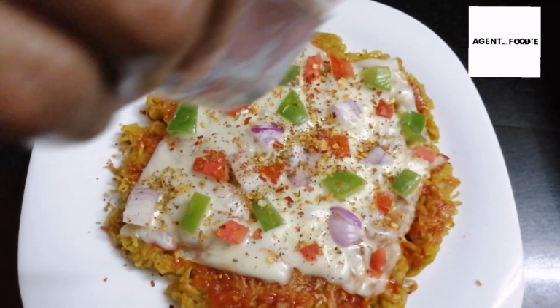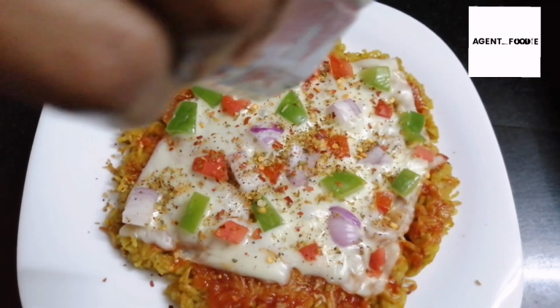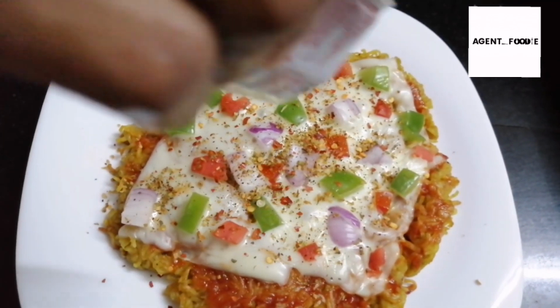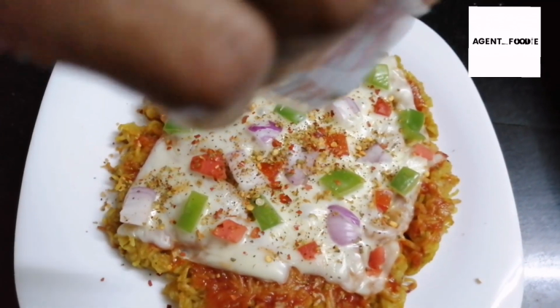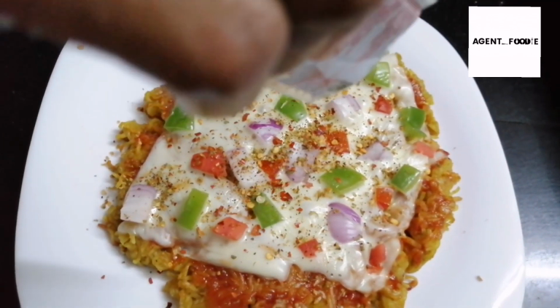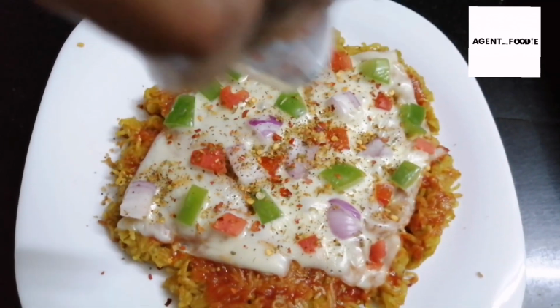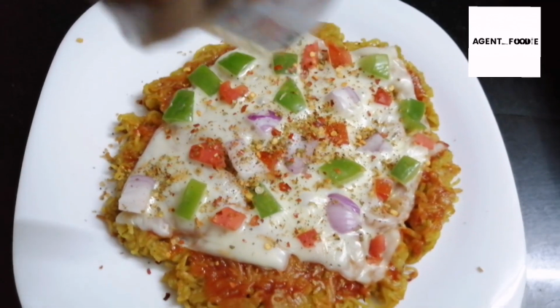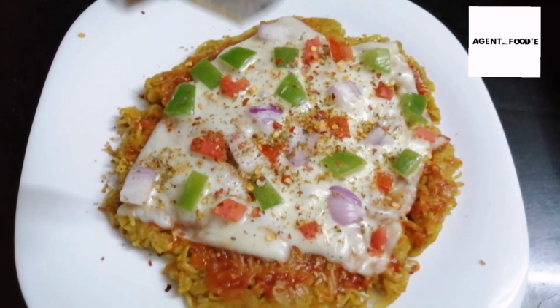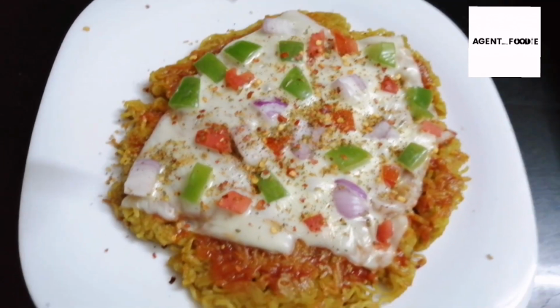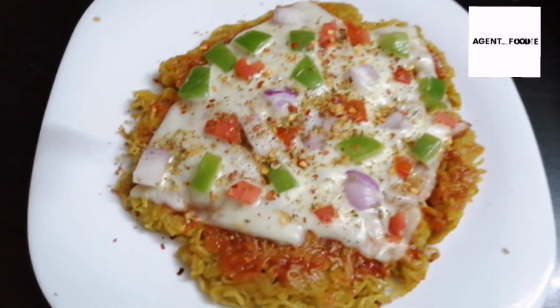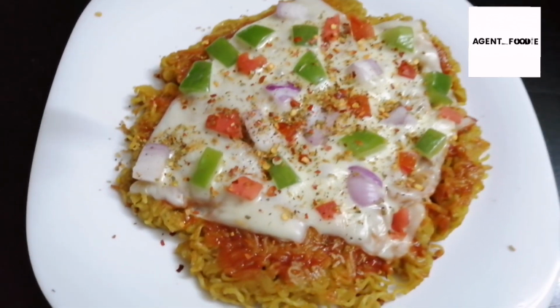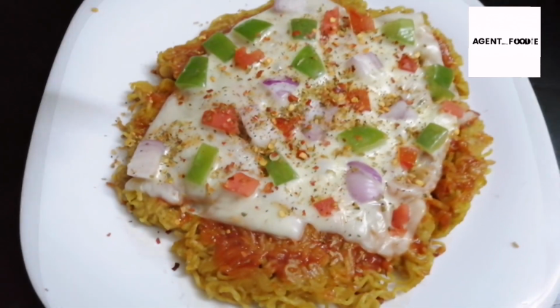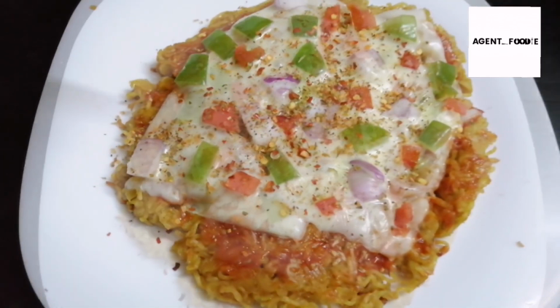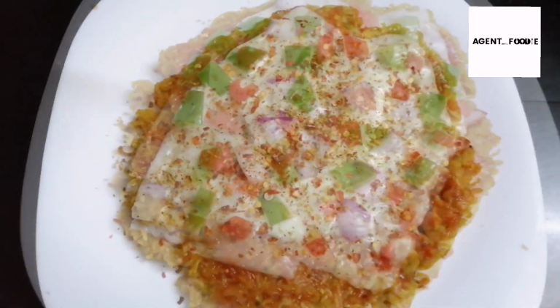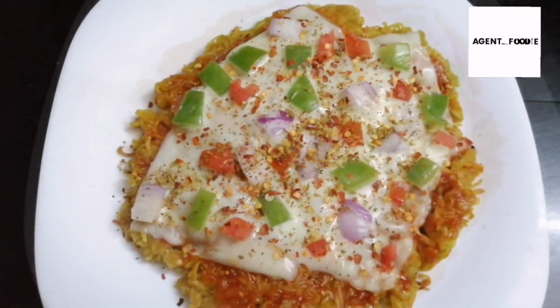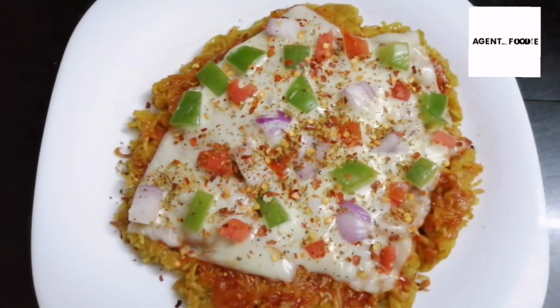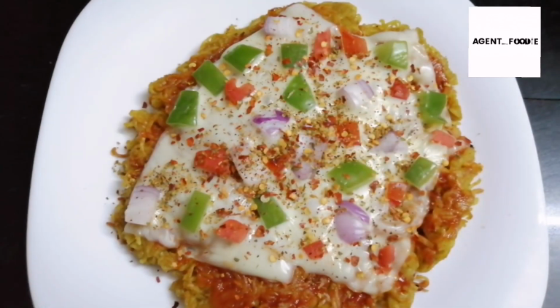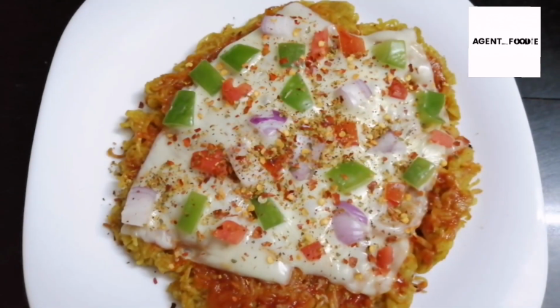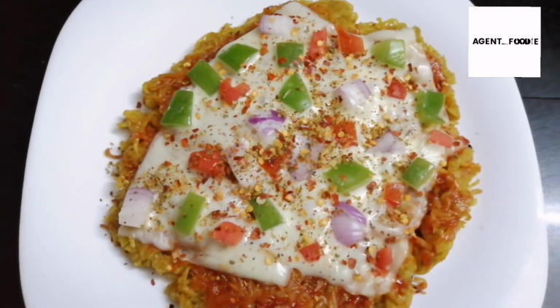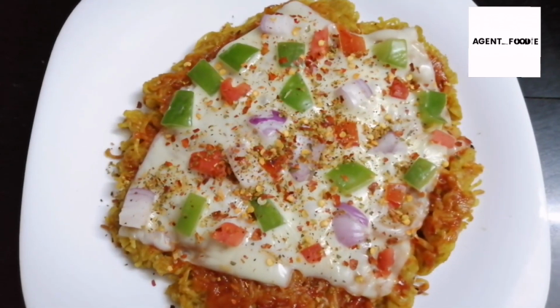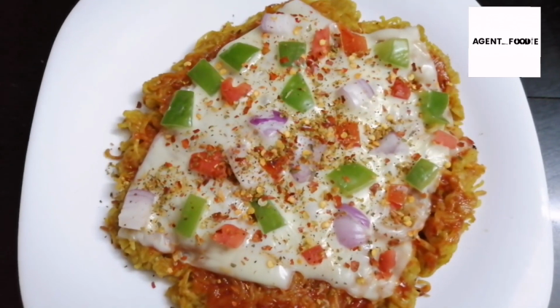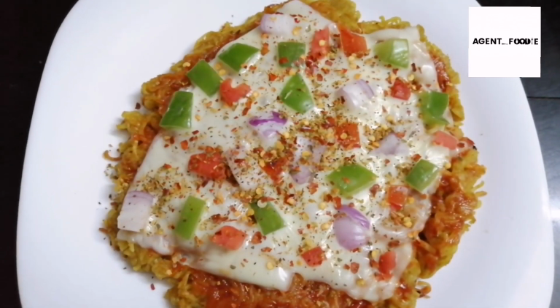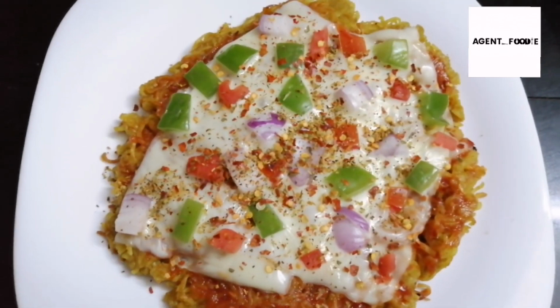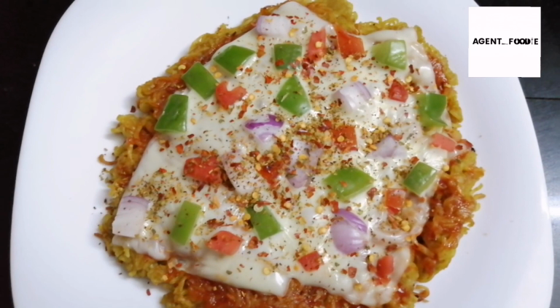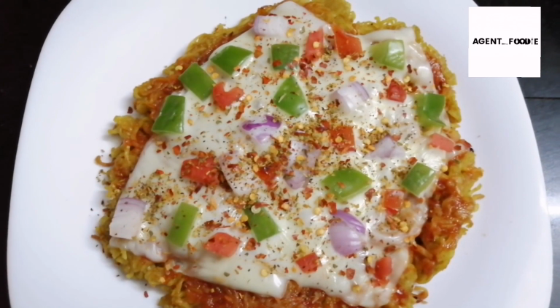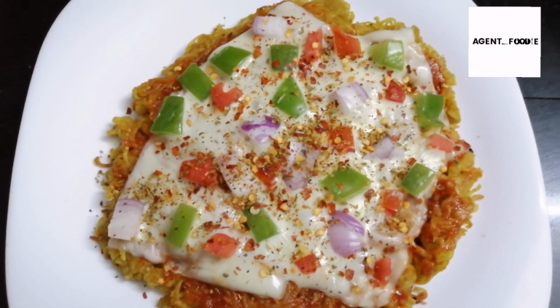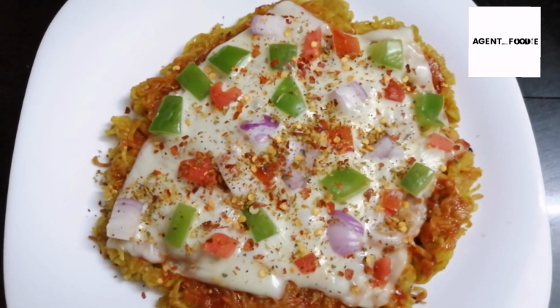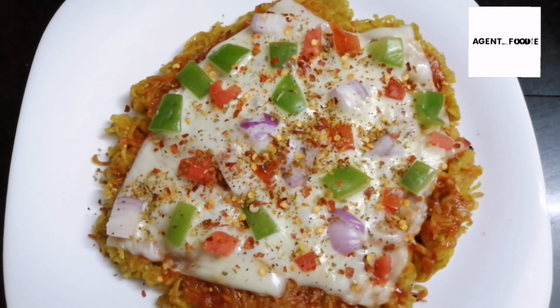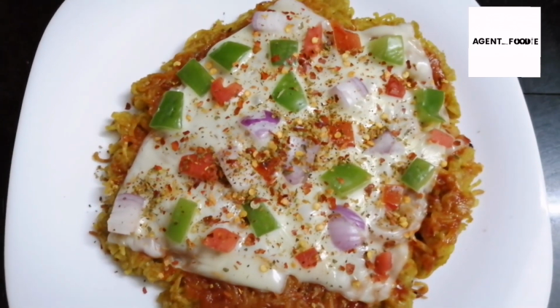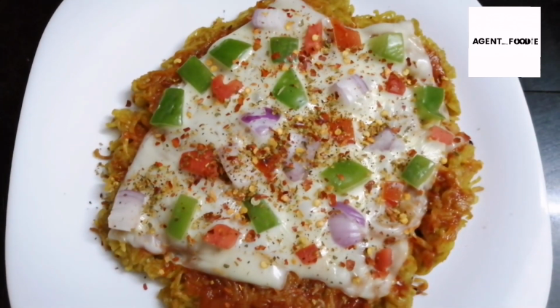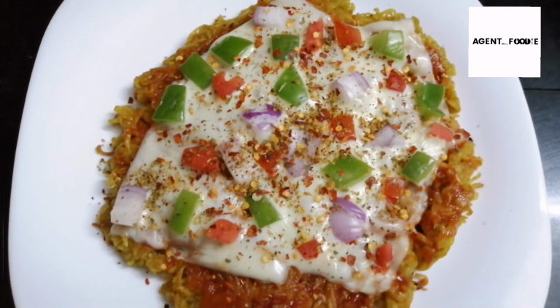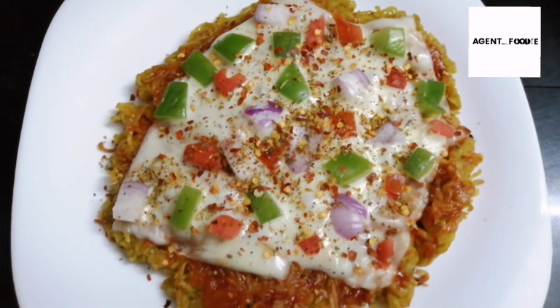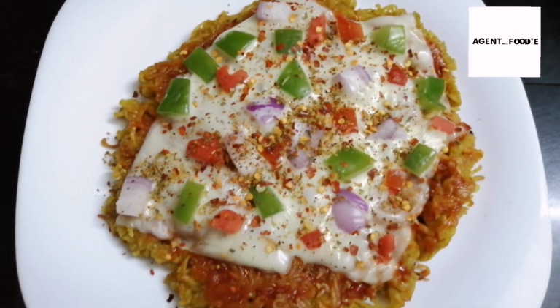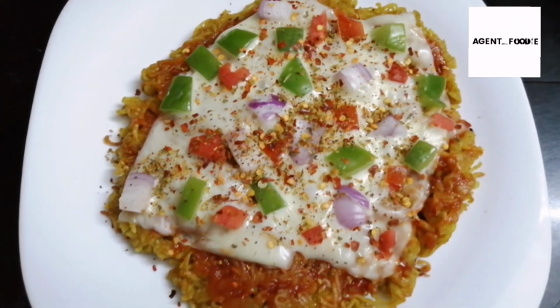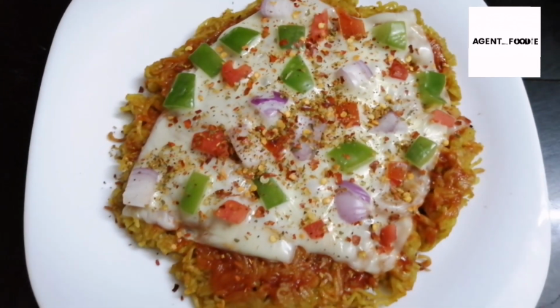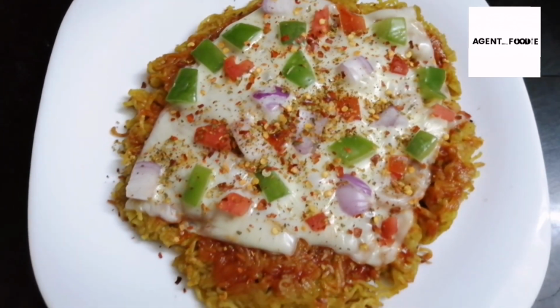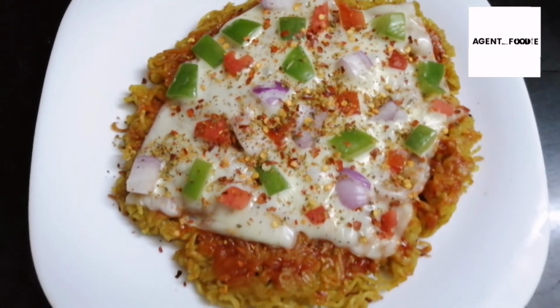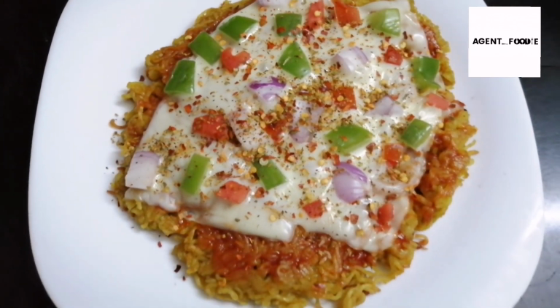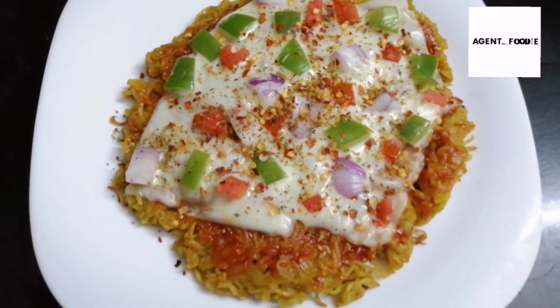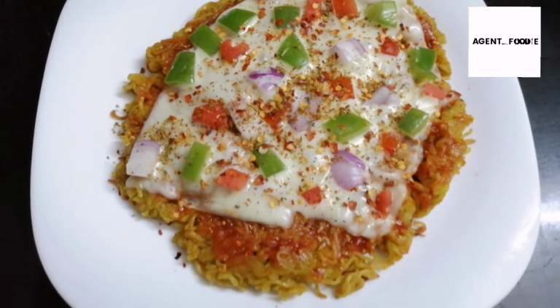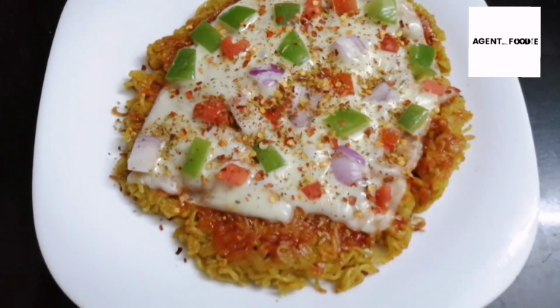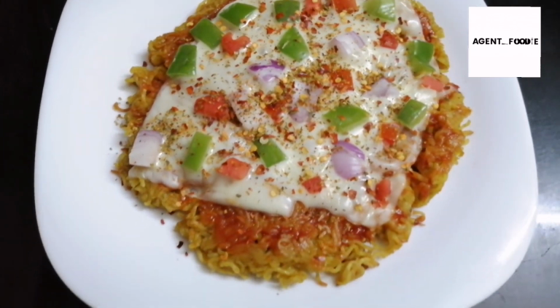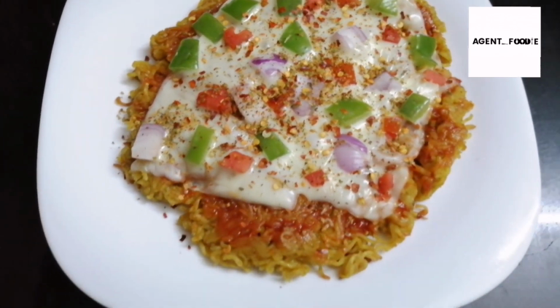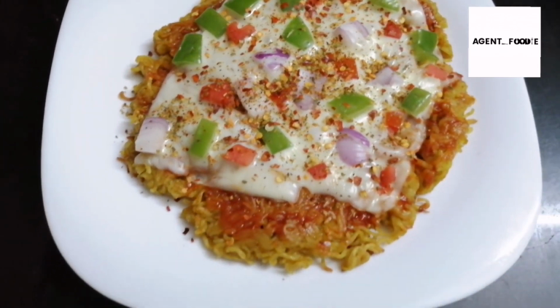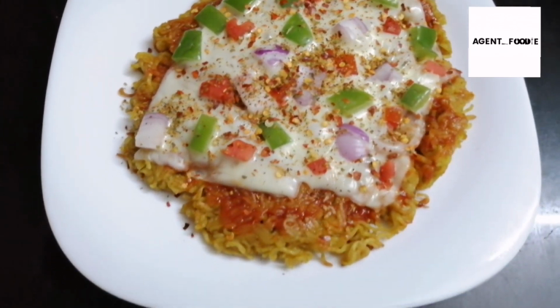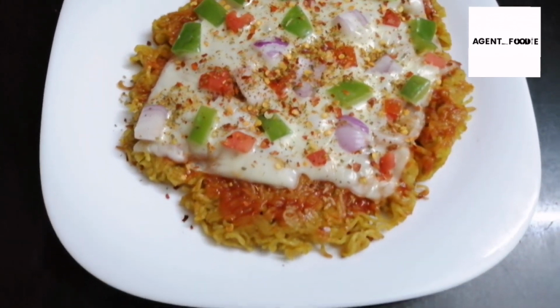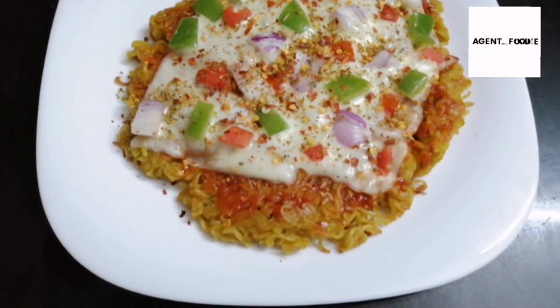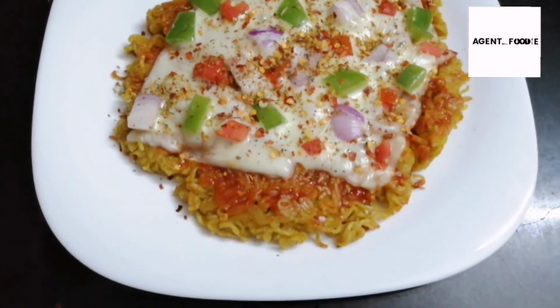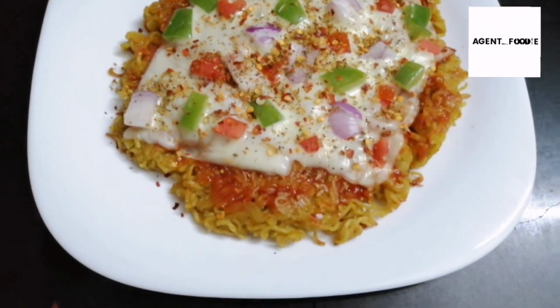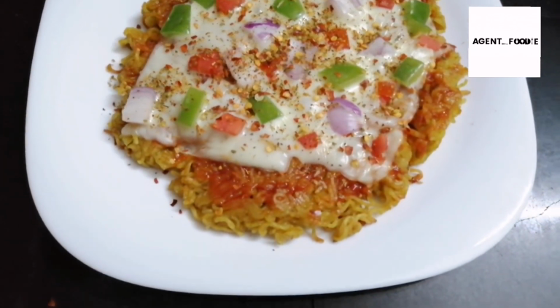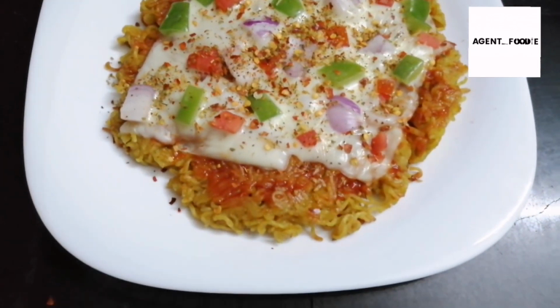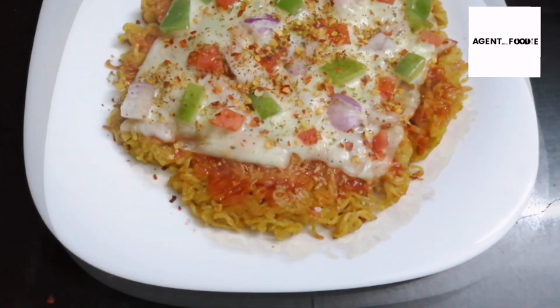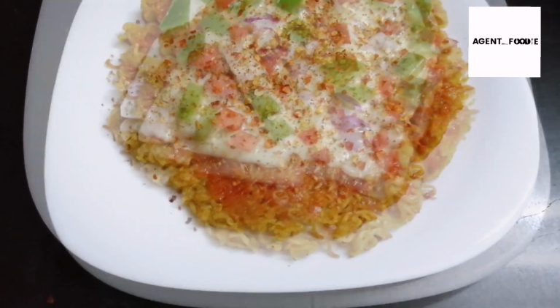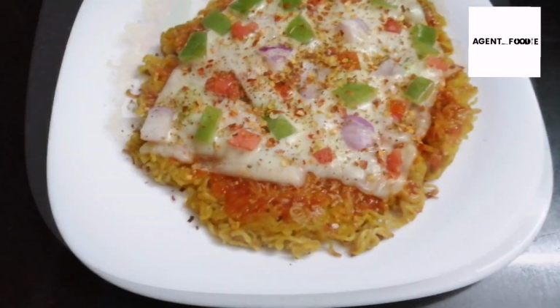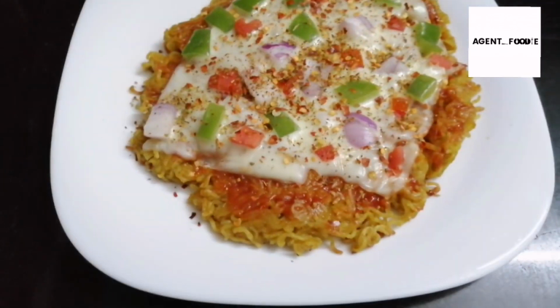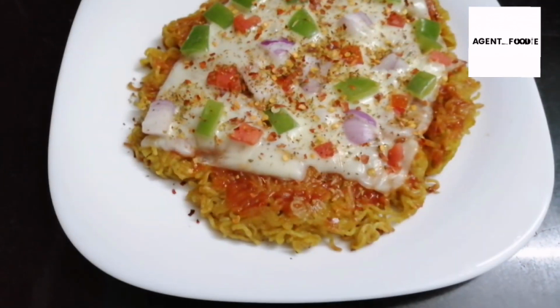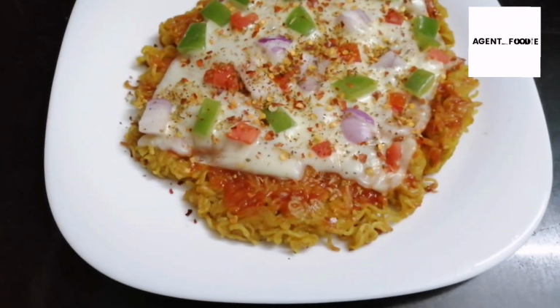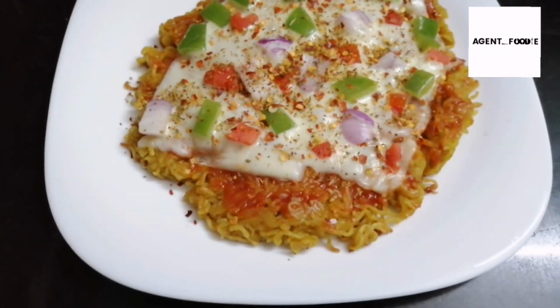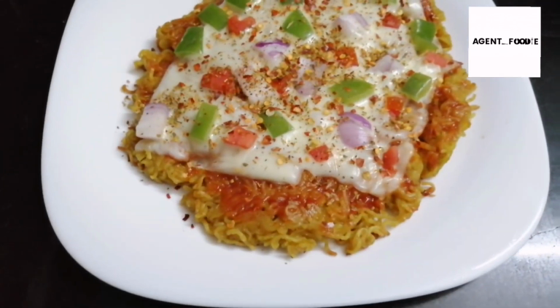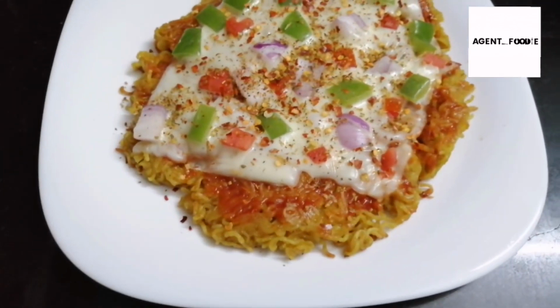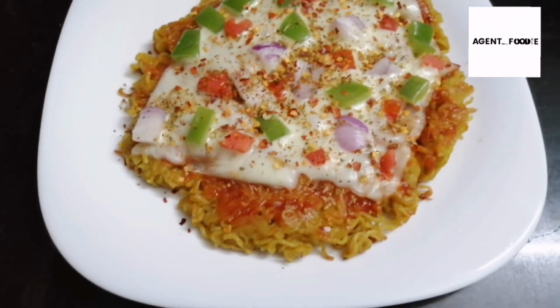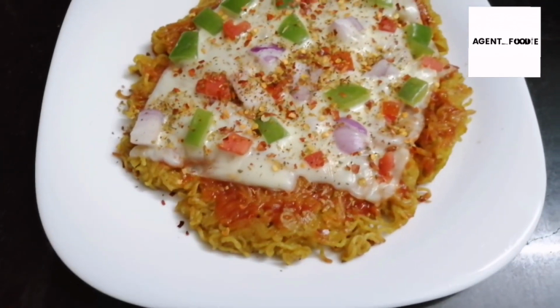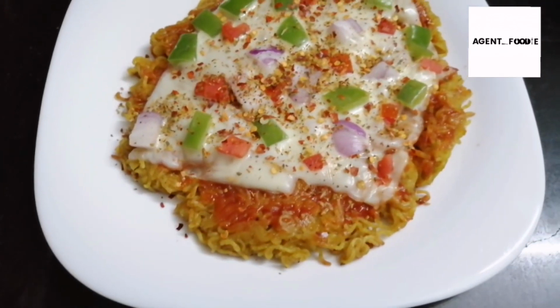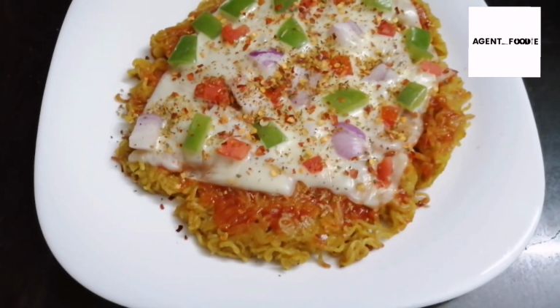This is the biggest recipe. Maggi has a new recipe for all of us — Maggi is a stick. I'm going to give you a new recipe for Maggi.